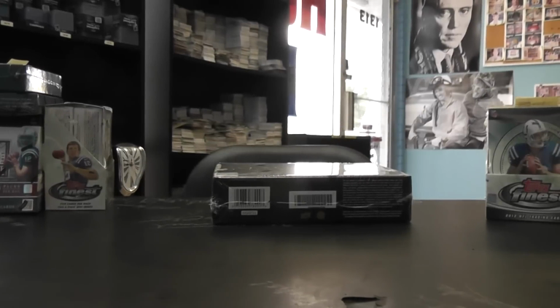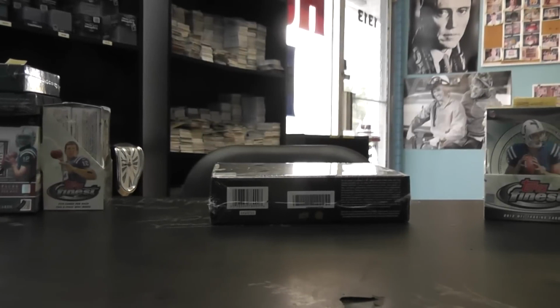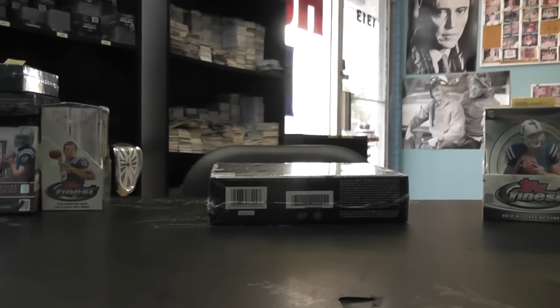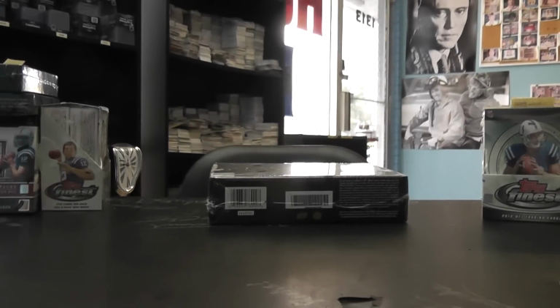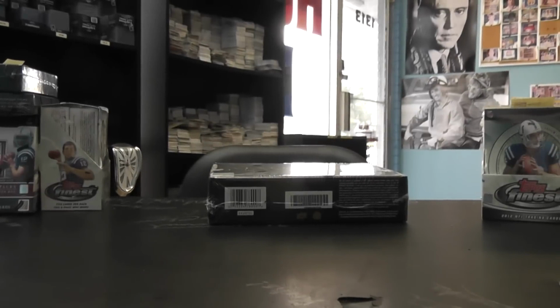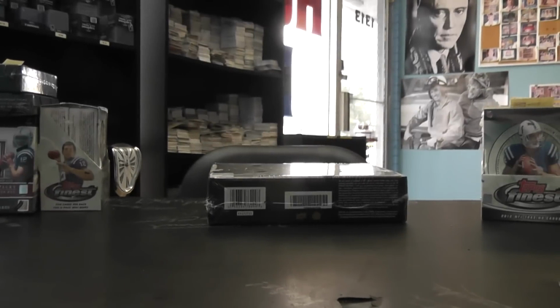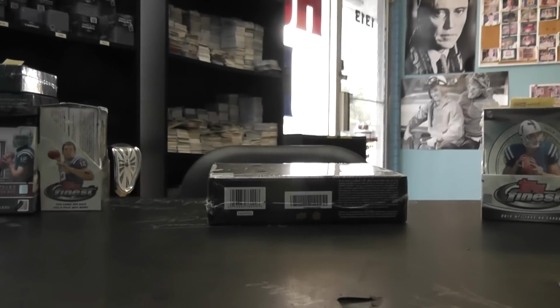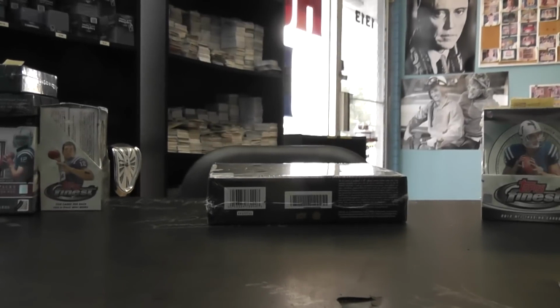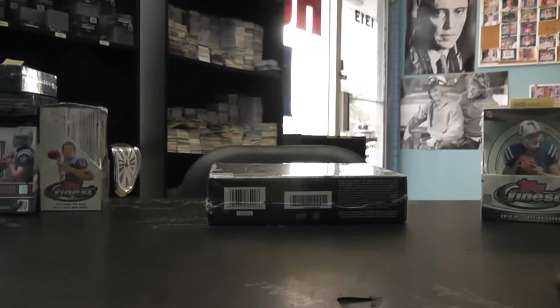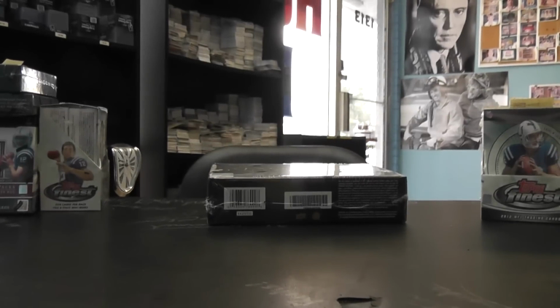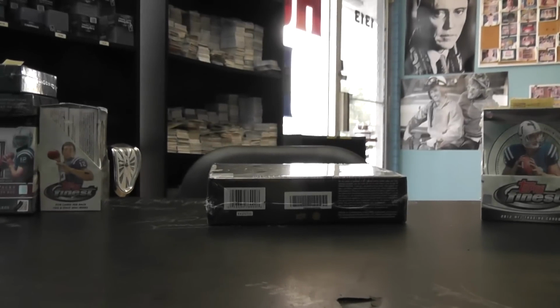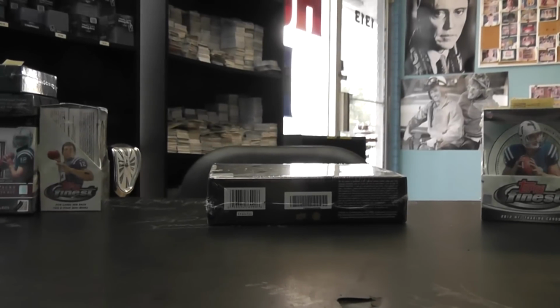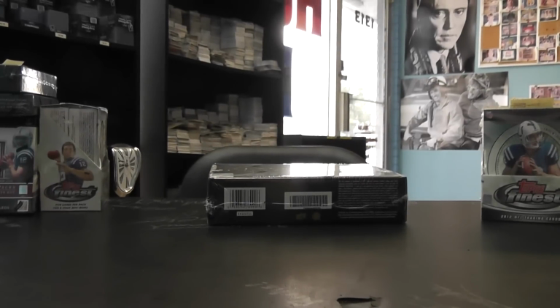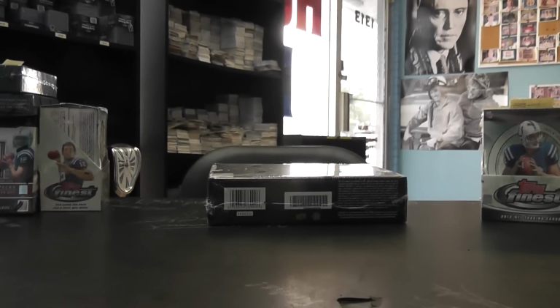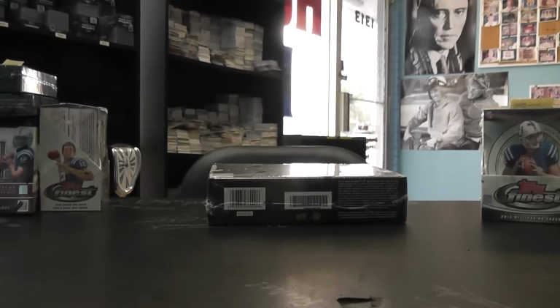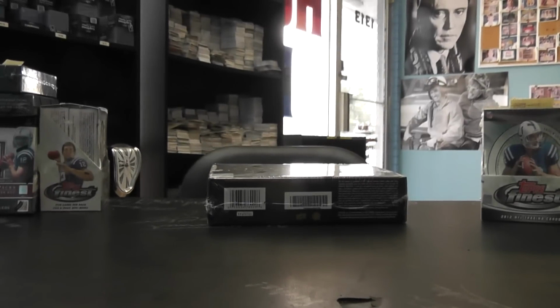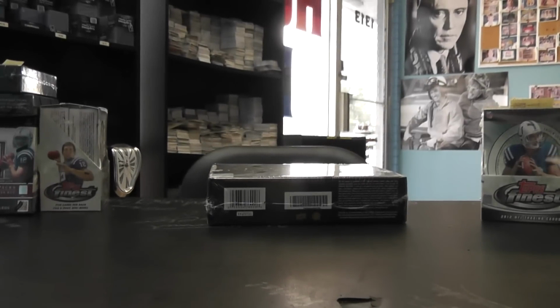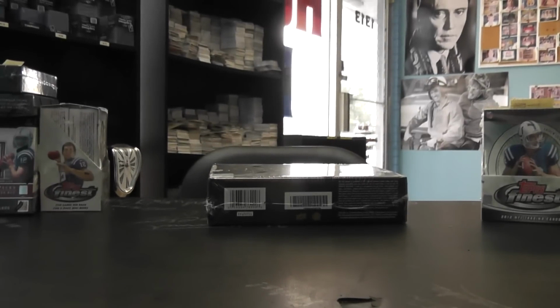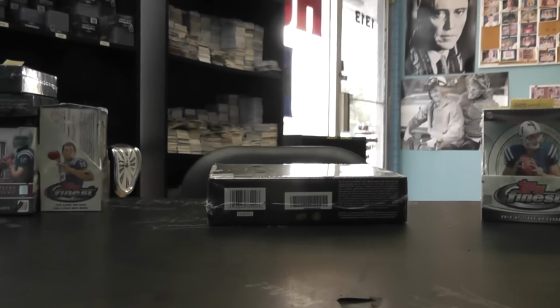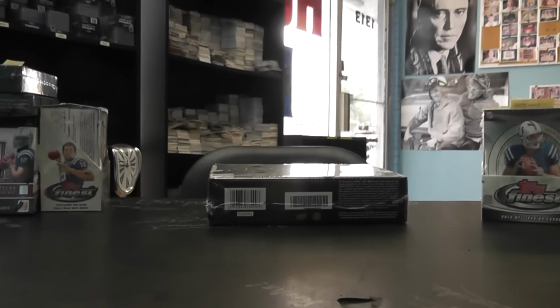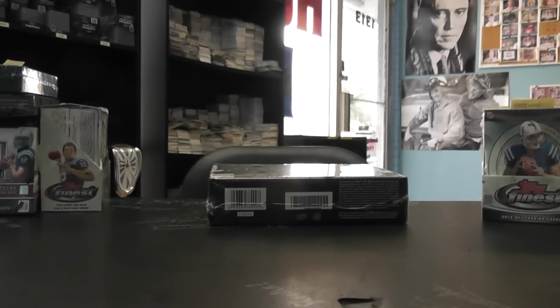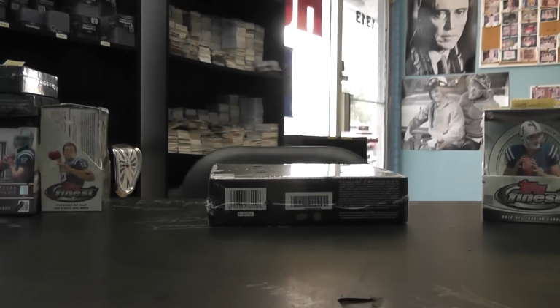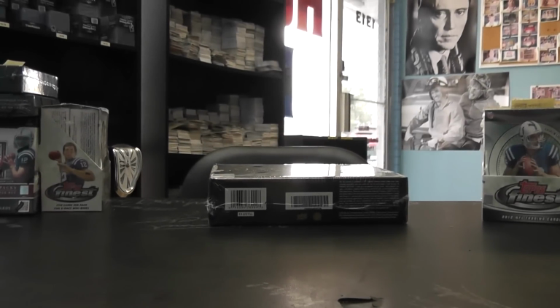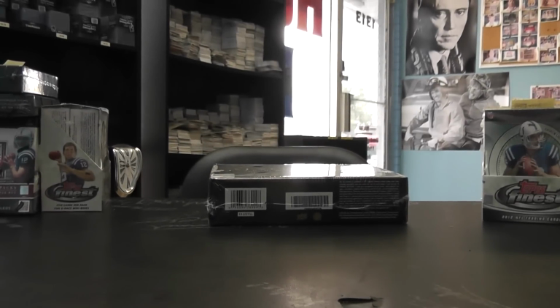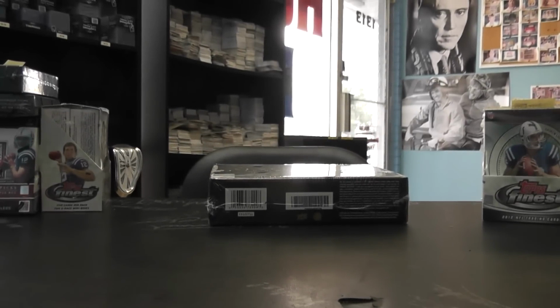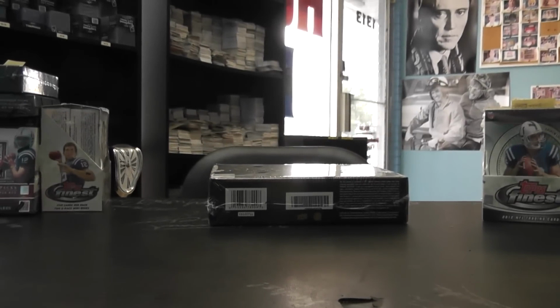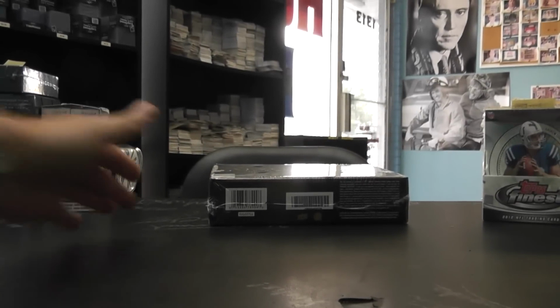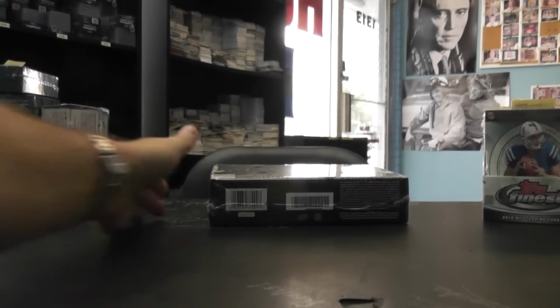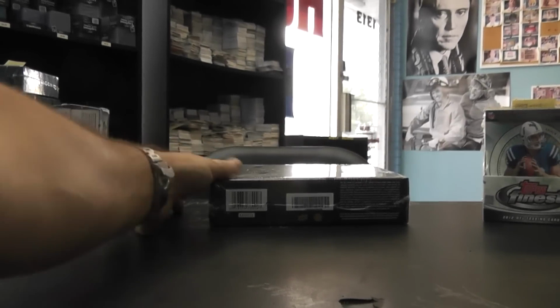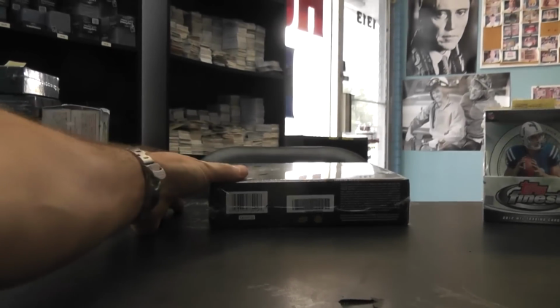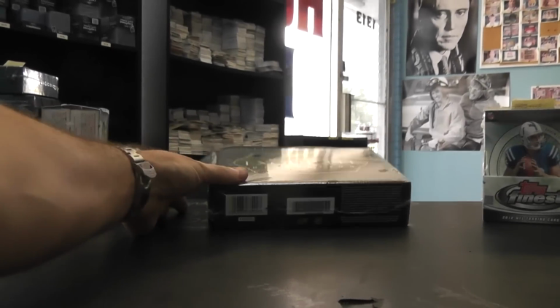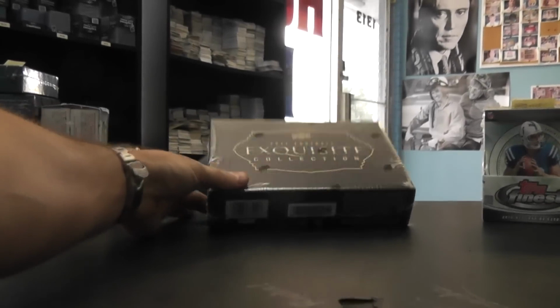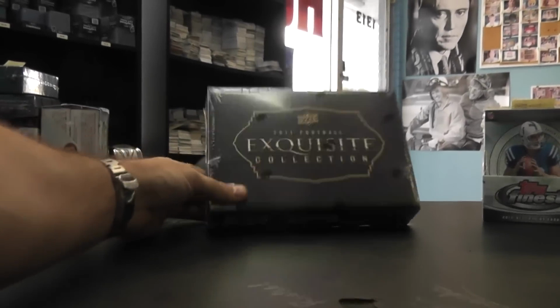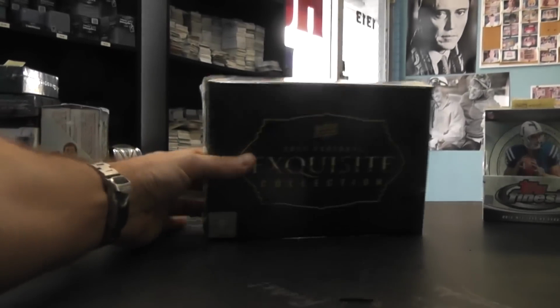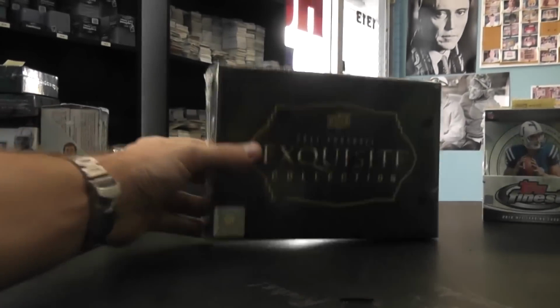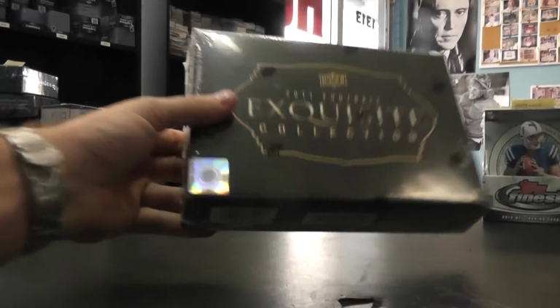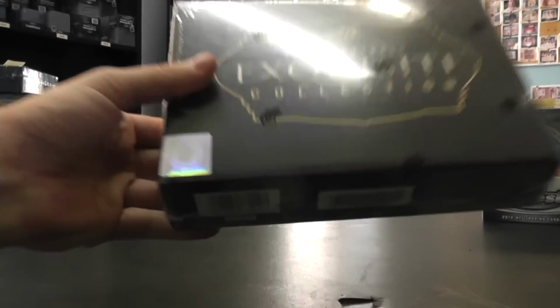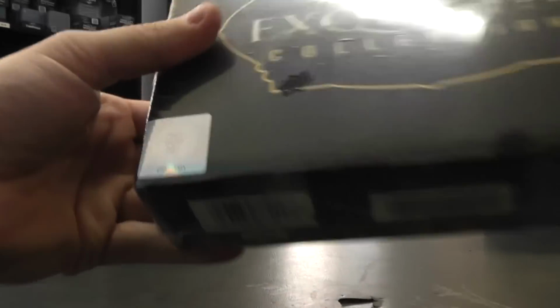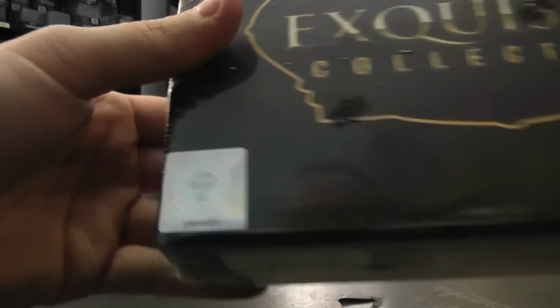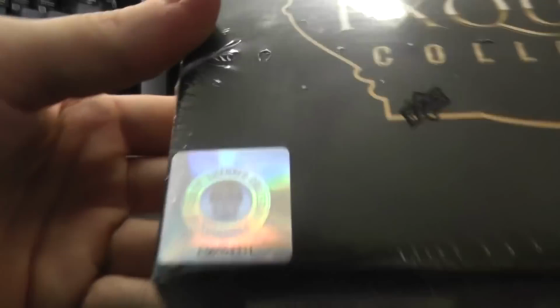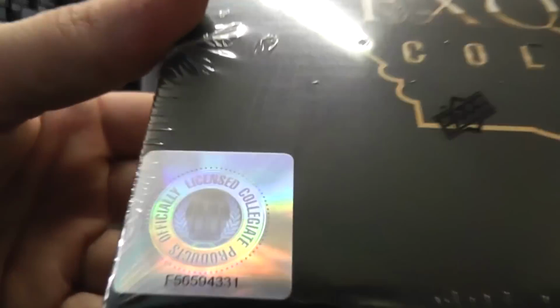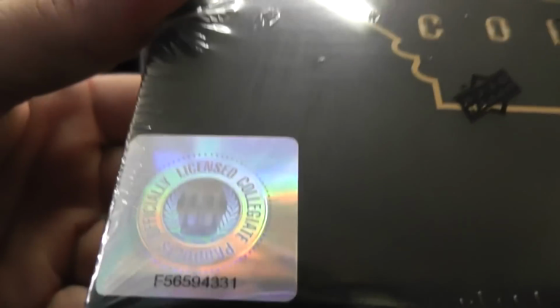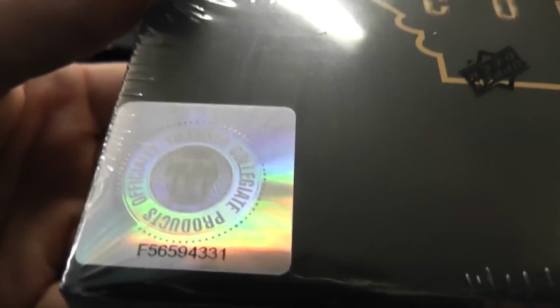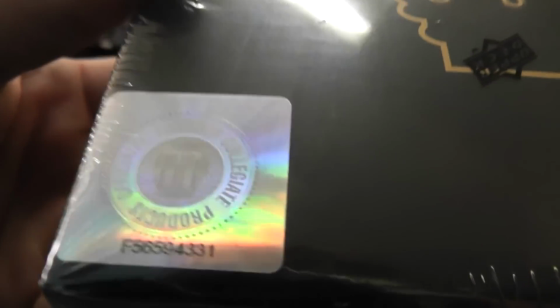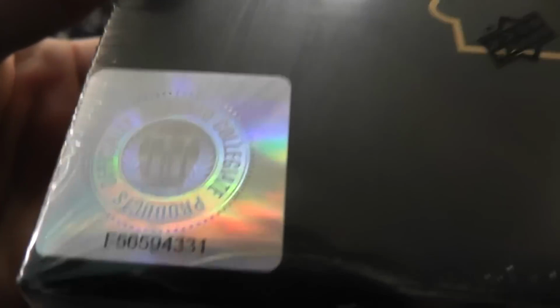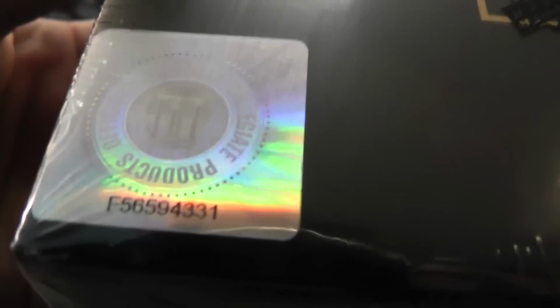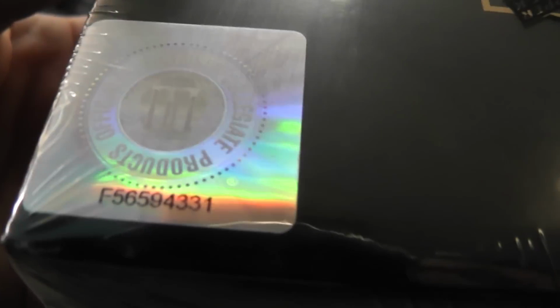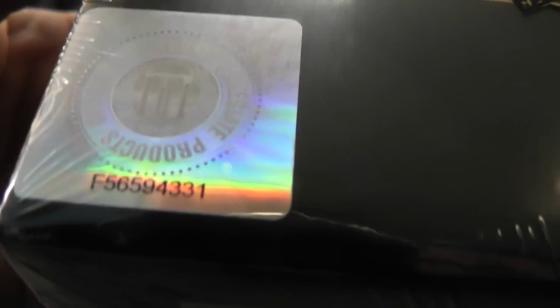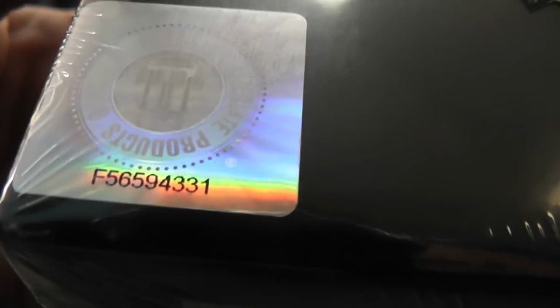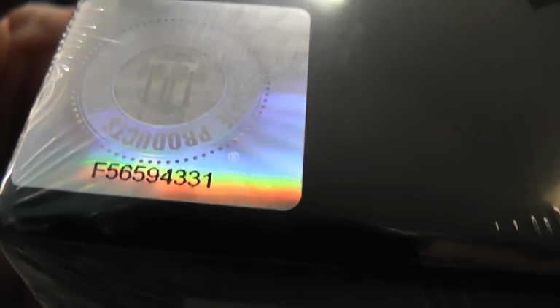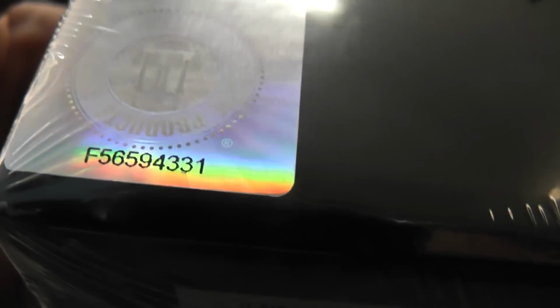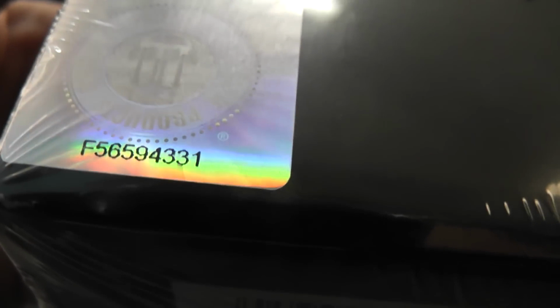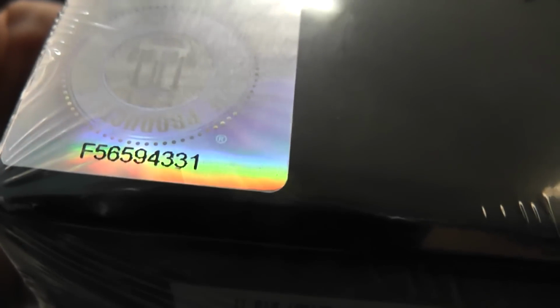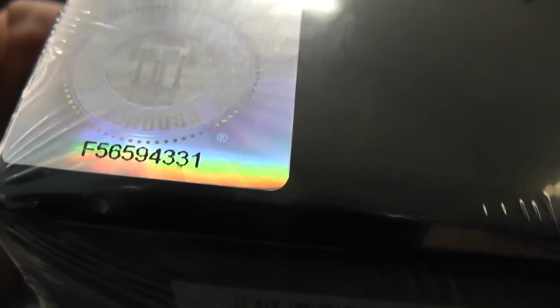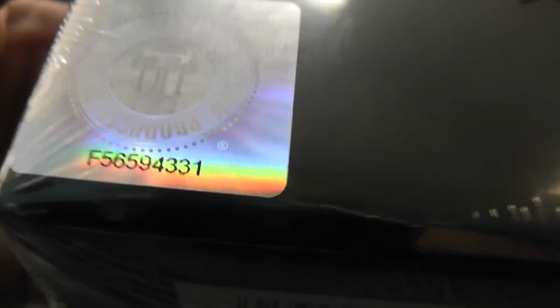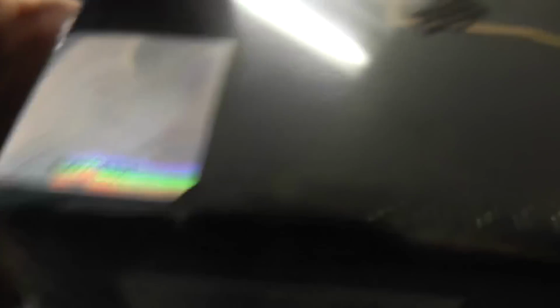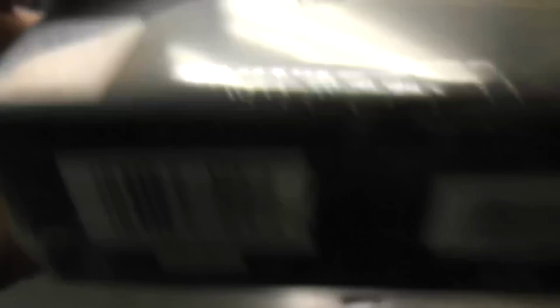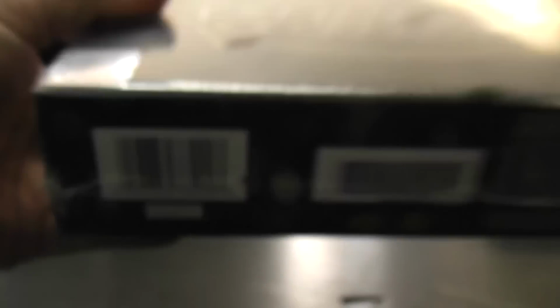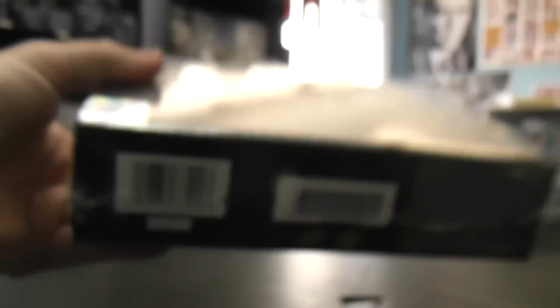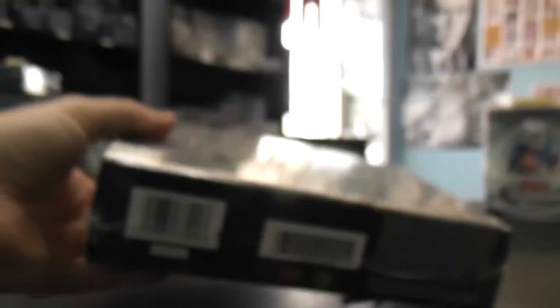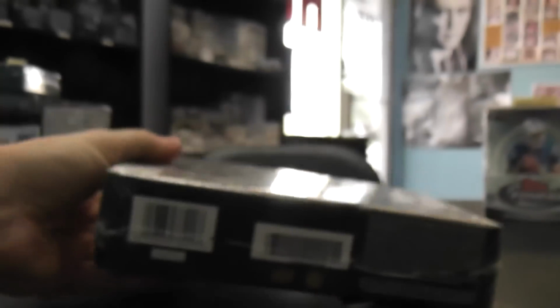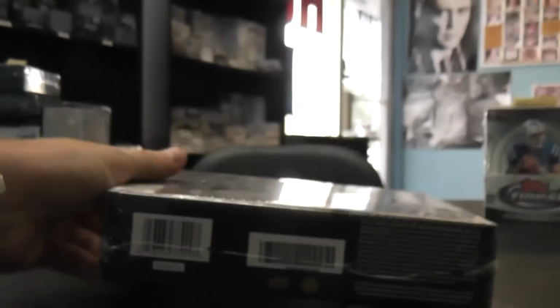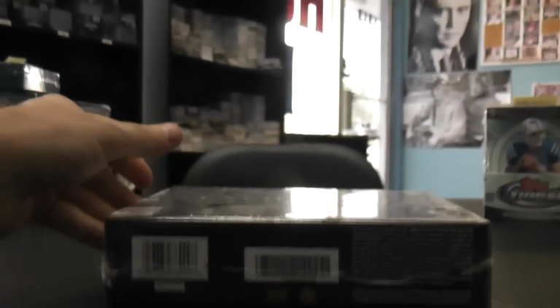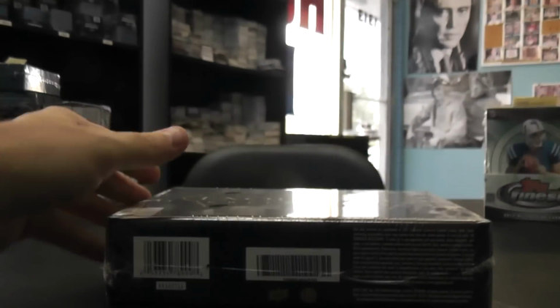Next up we got KE cards. This is an Exquisite break — actually the last box from the case. Box number 31.